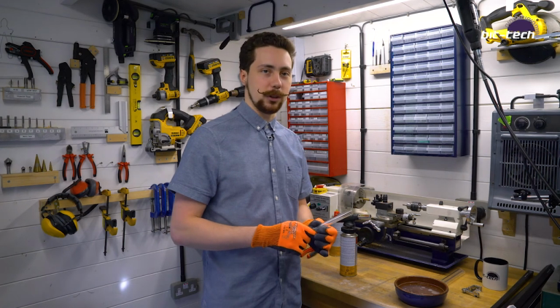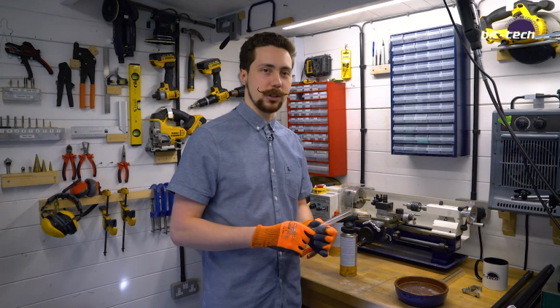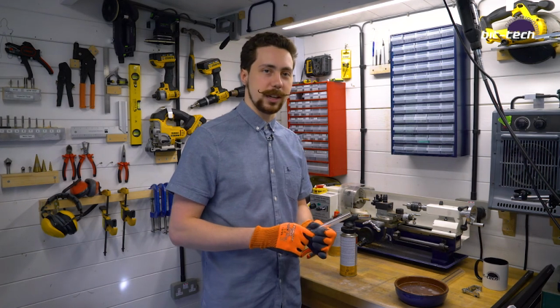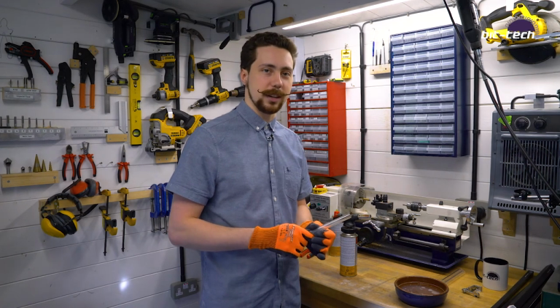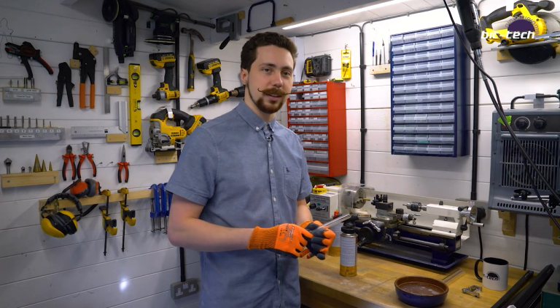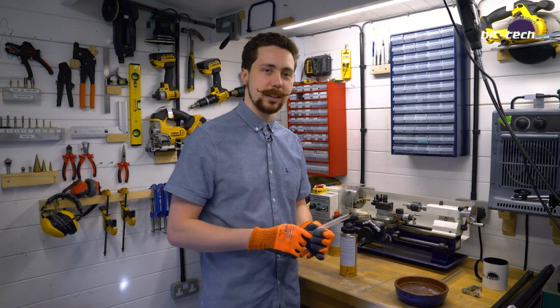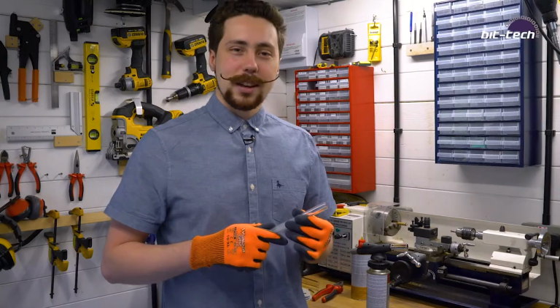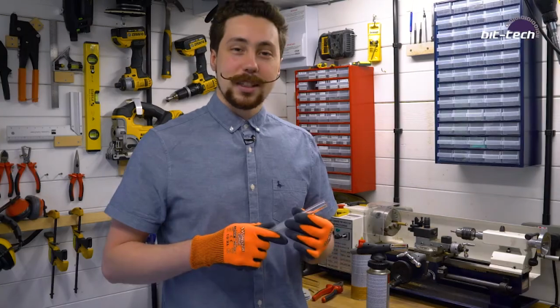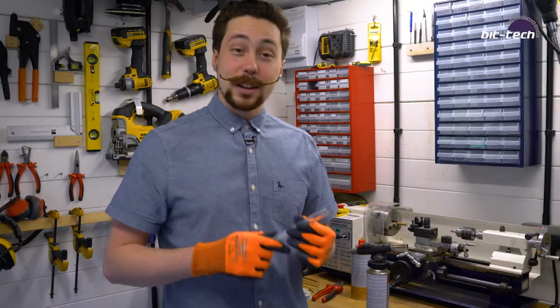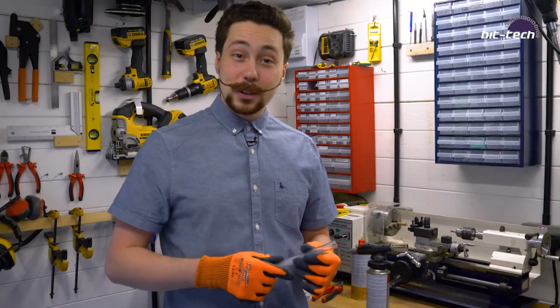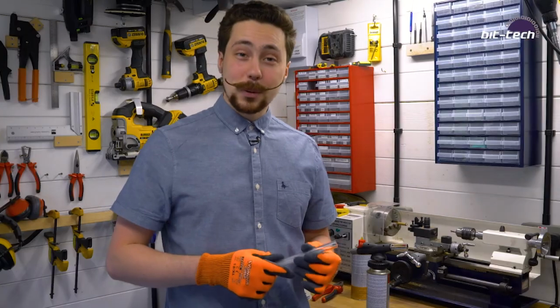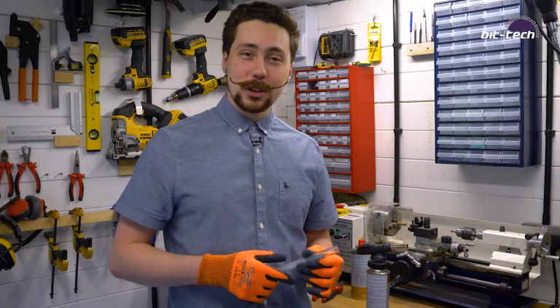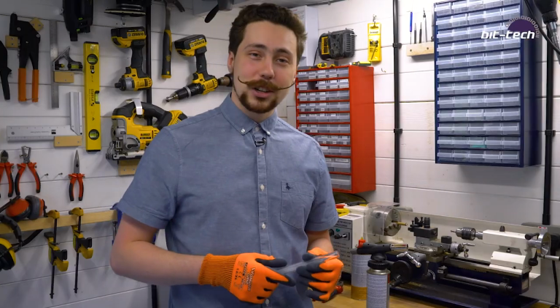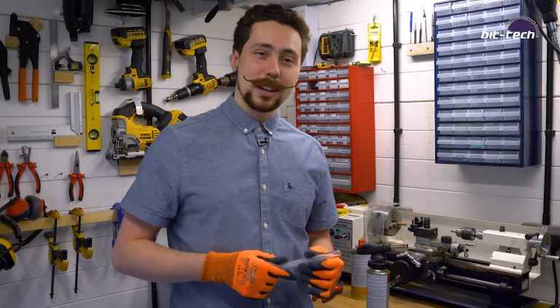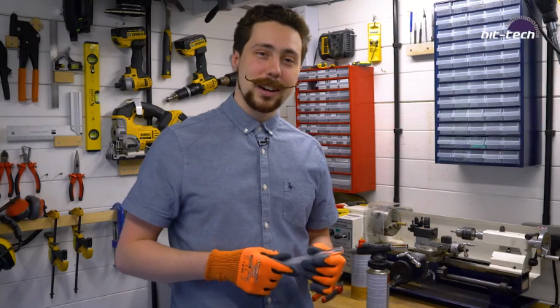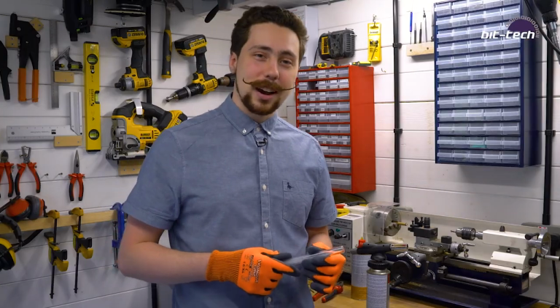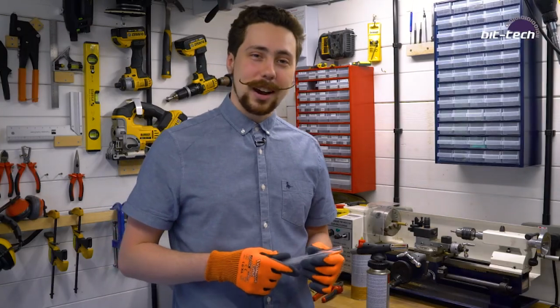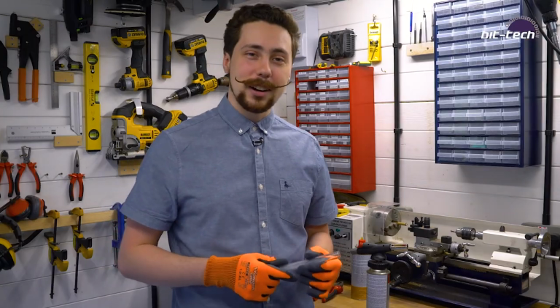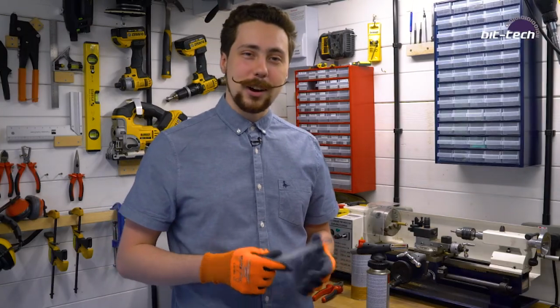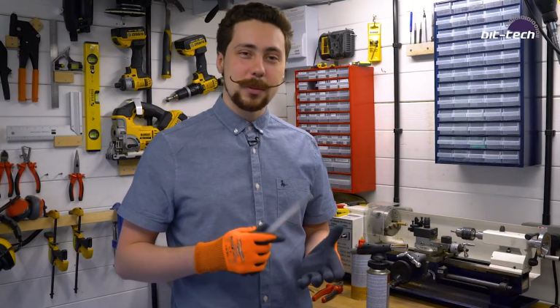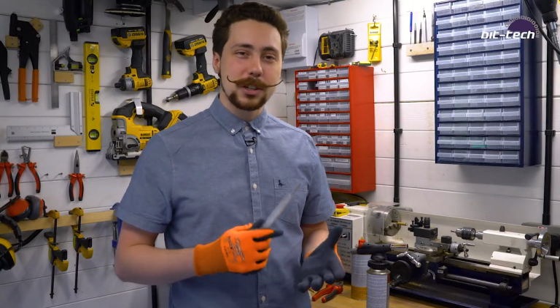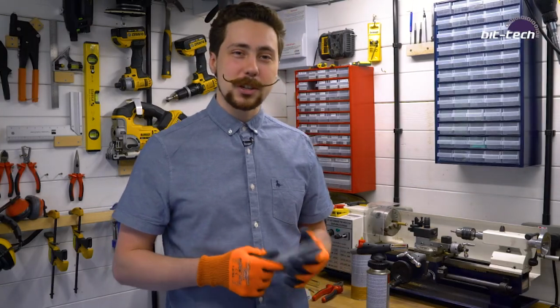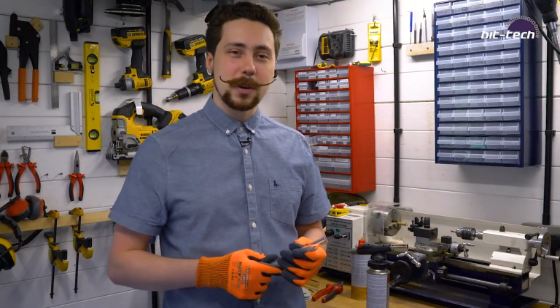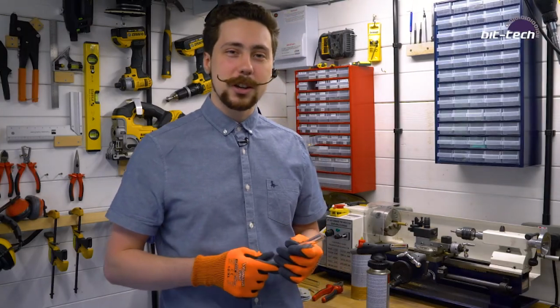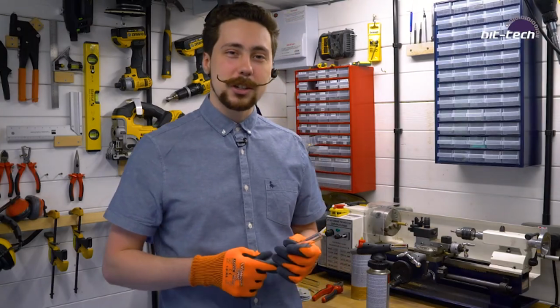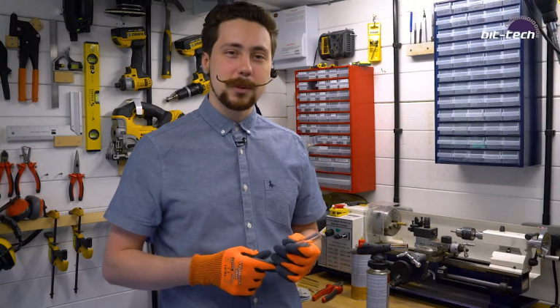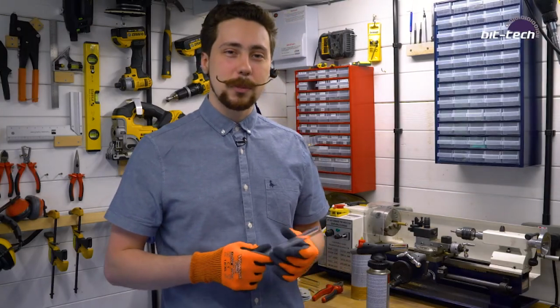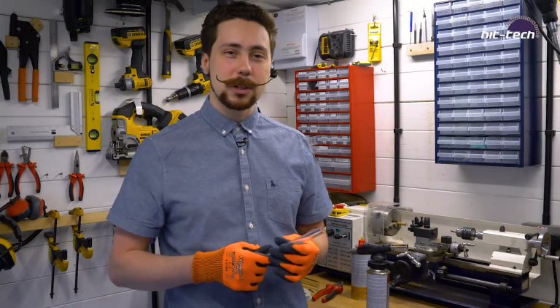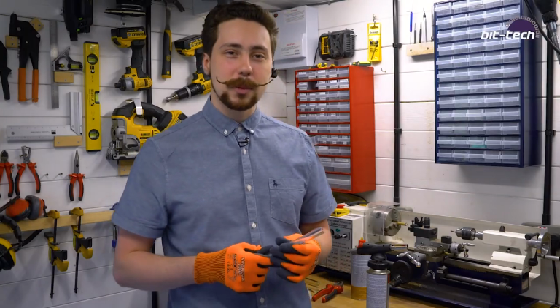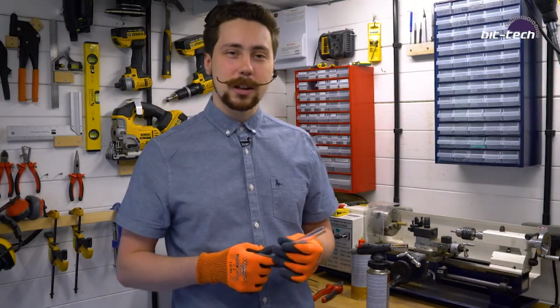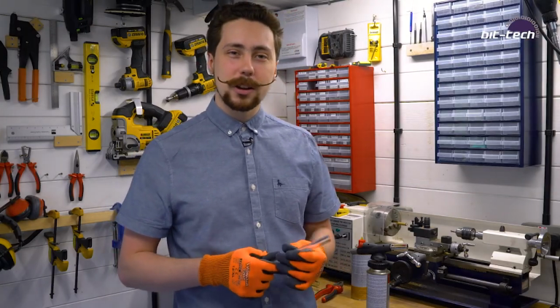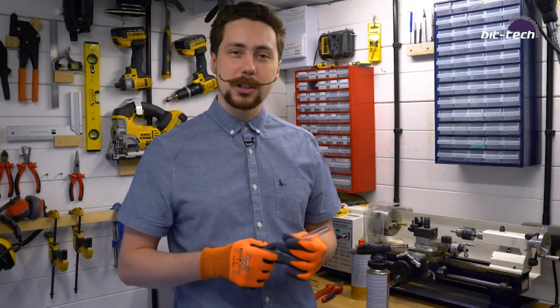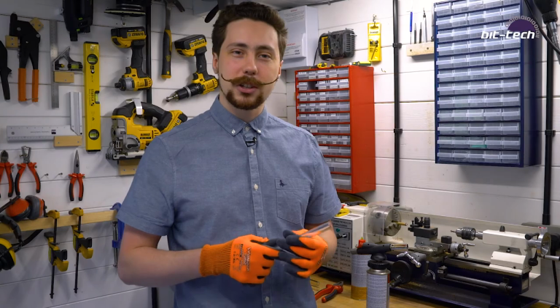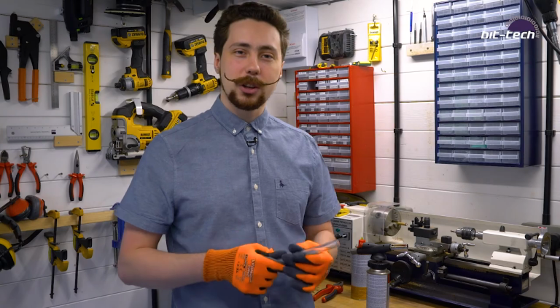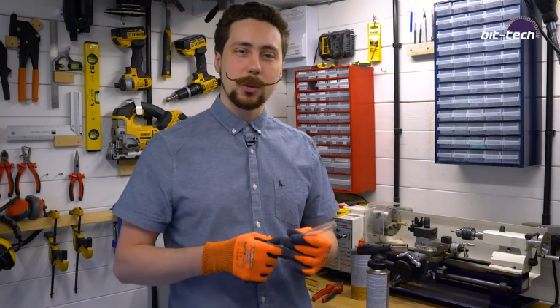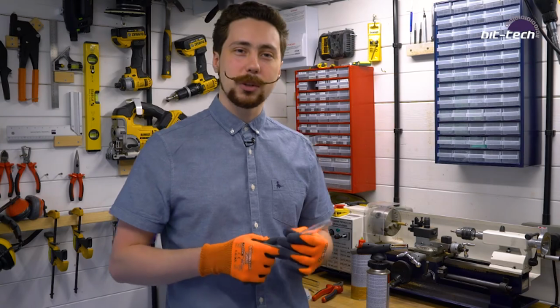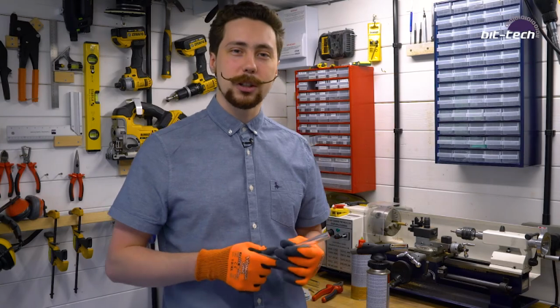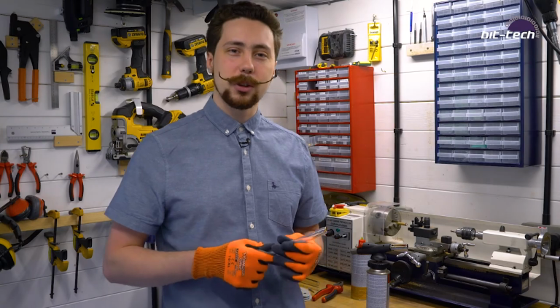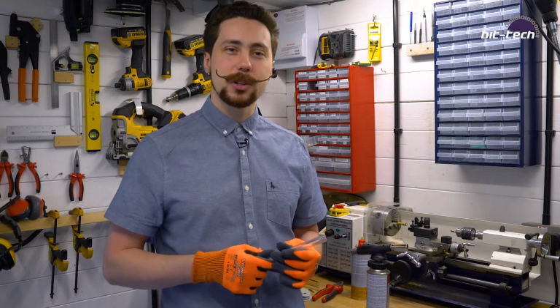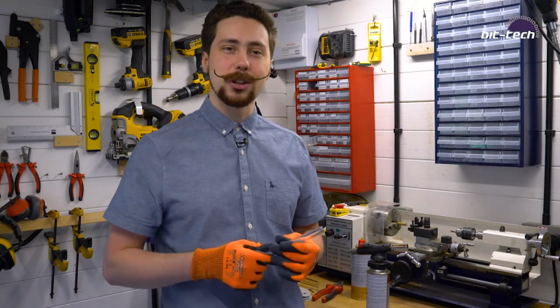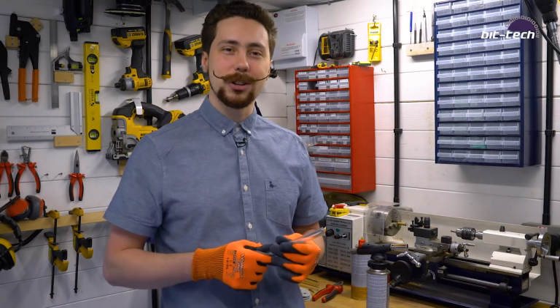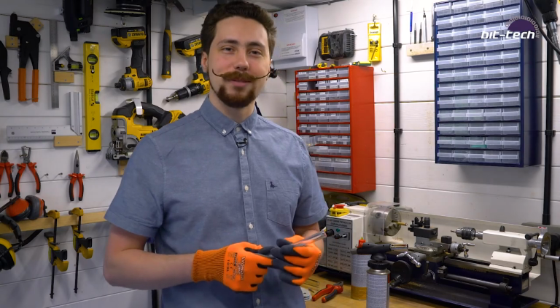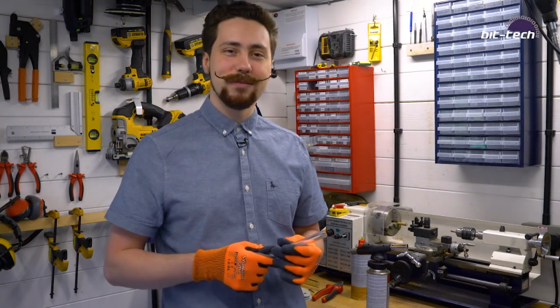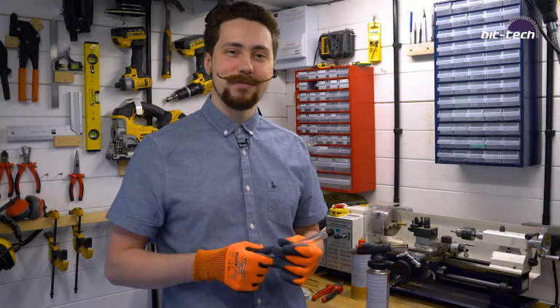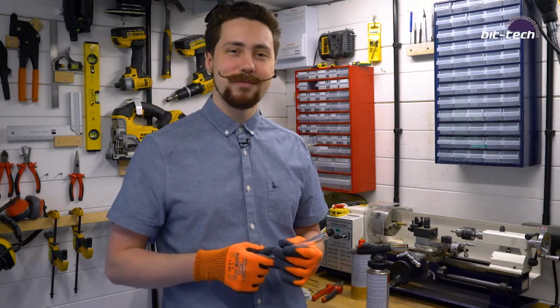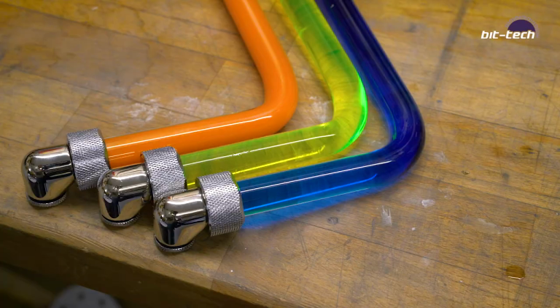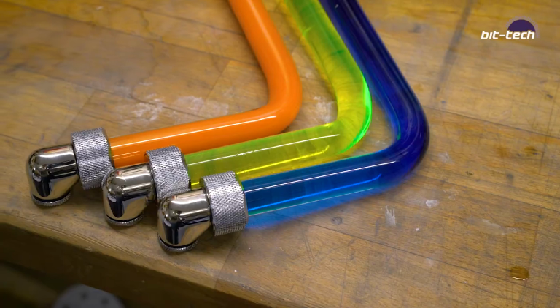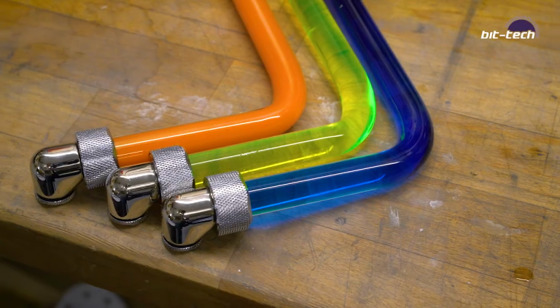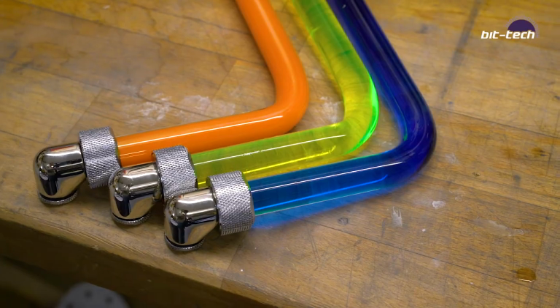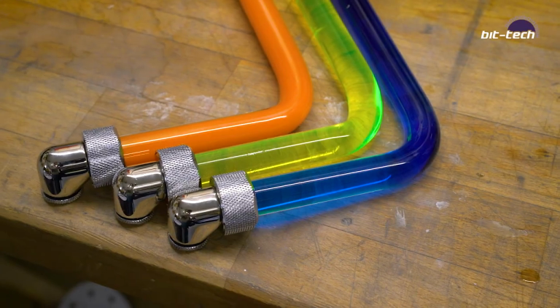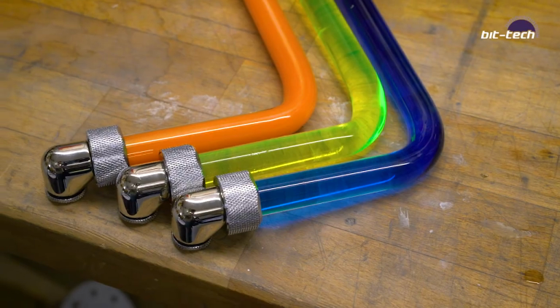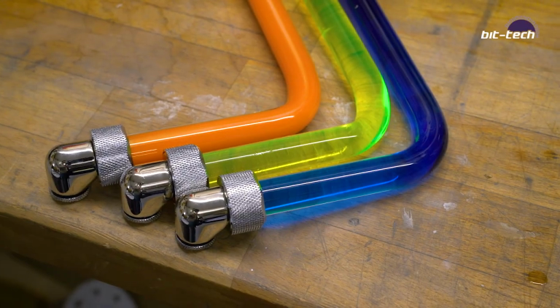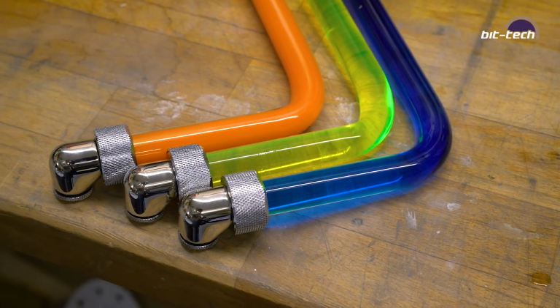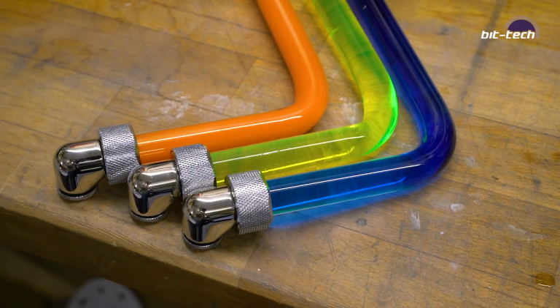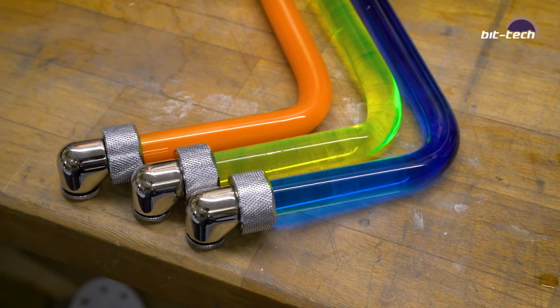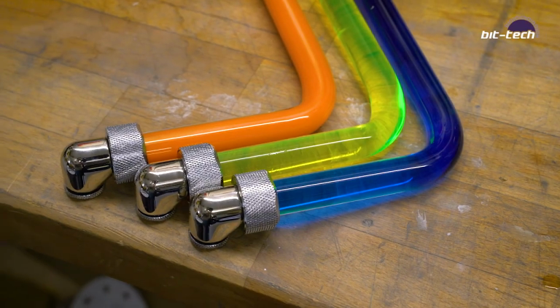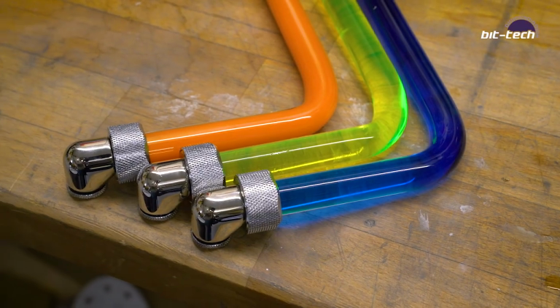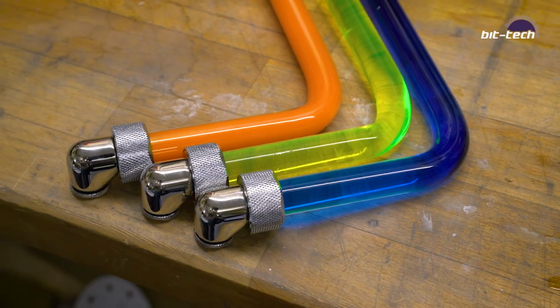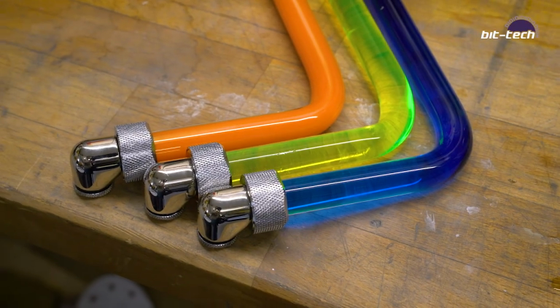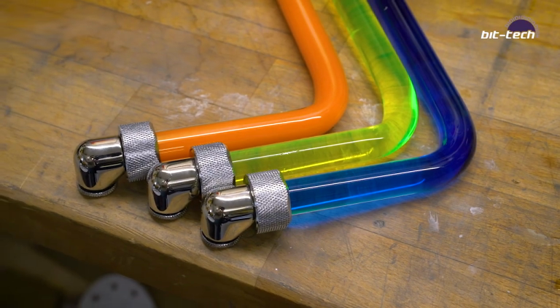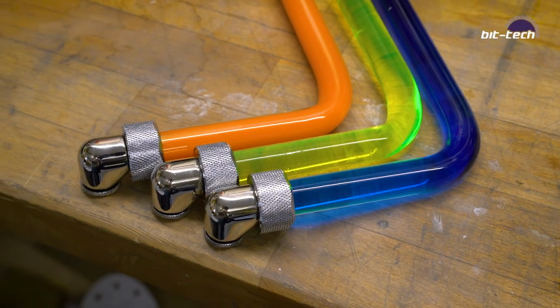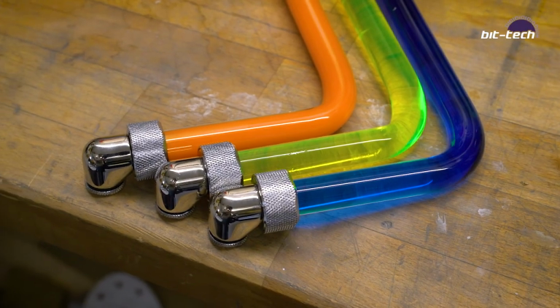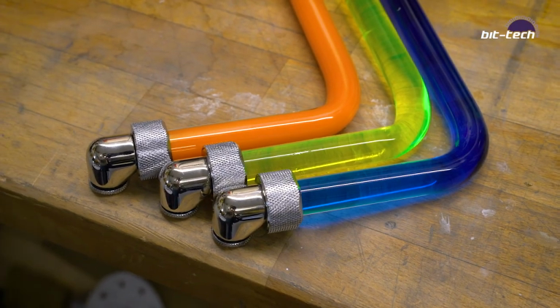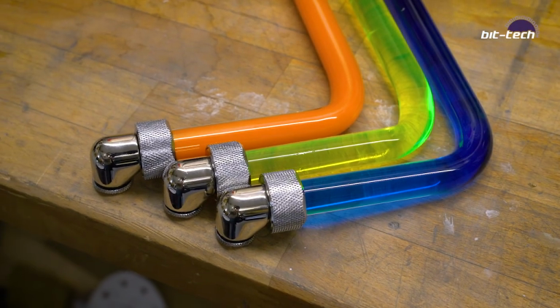And that's all there really is to it. Thanks for watching, and I hope this inspires you to put some glass into your water loop soon. Thank you.